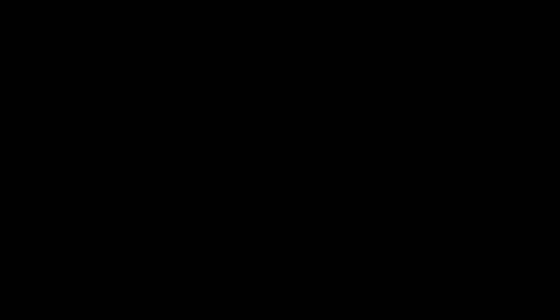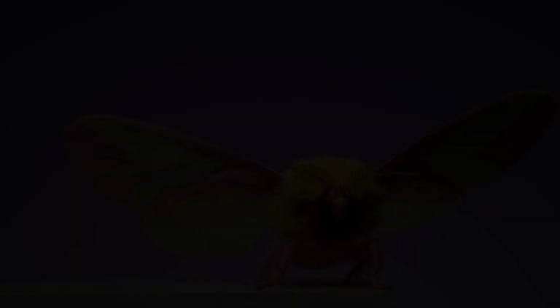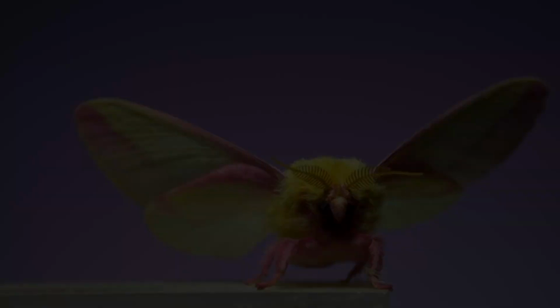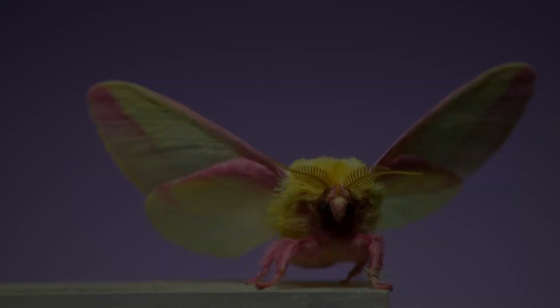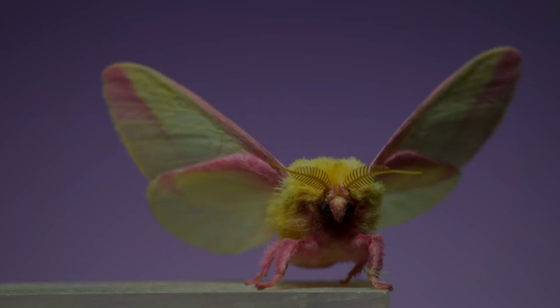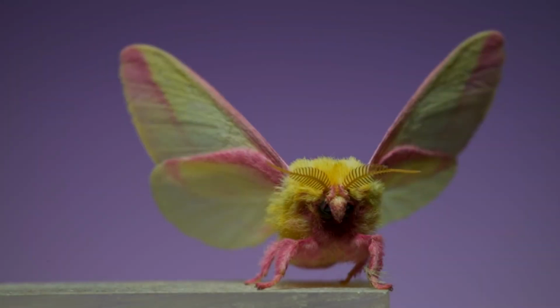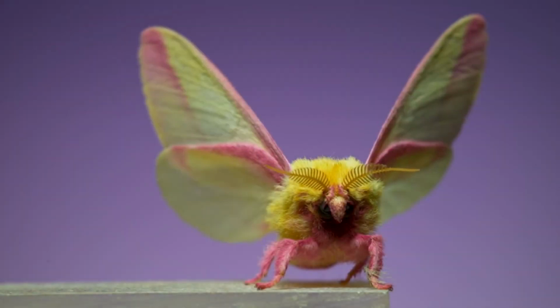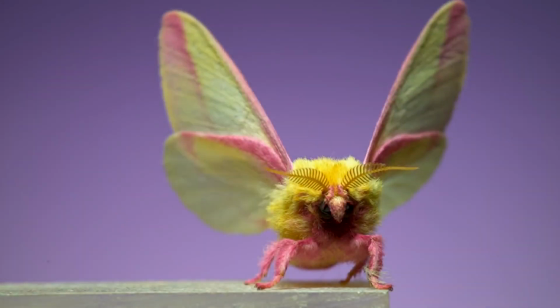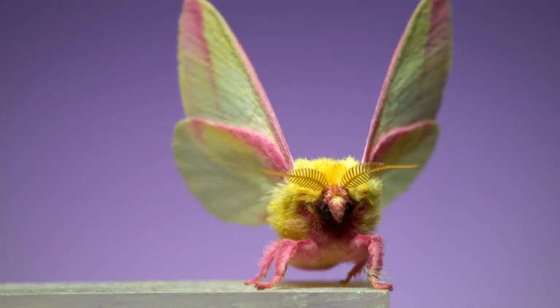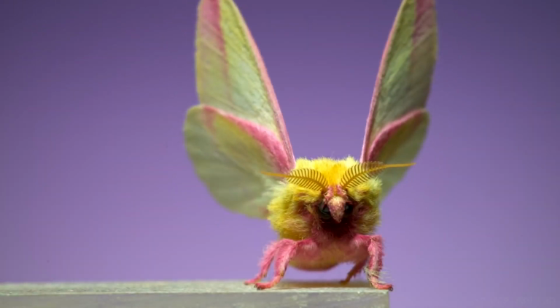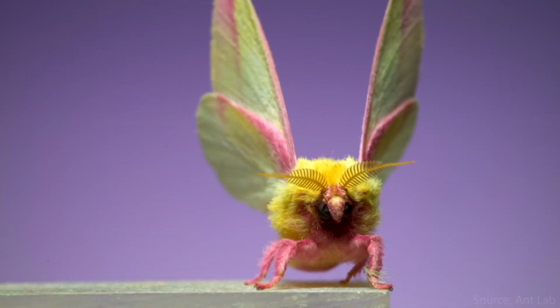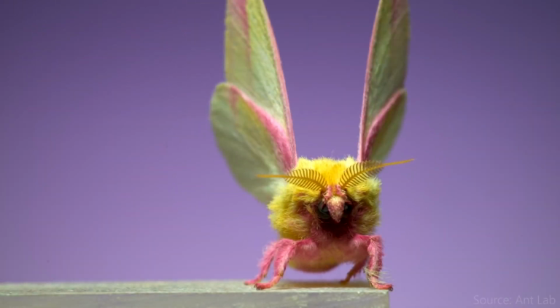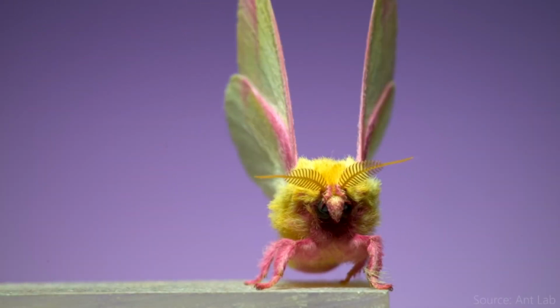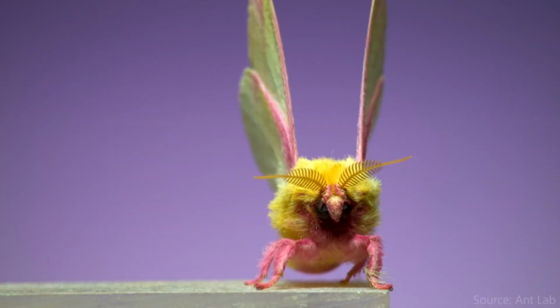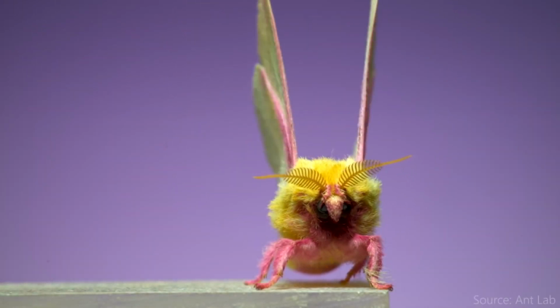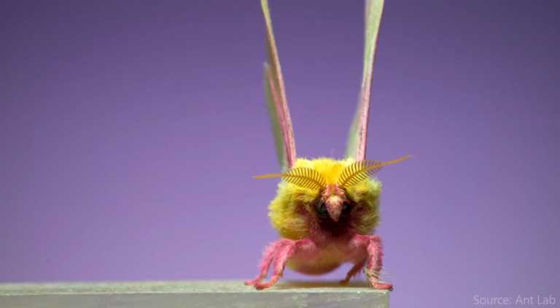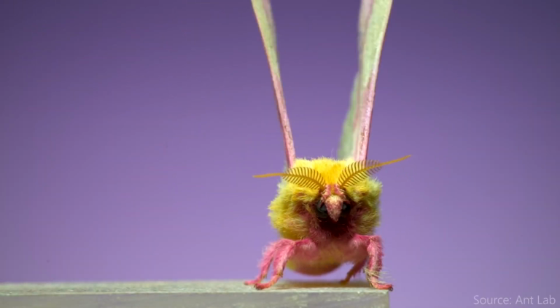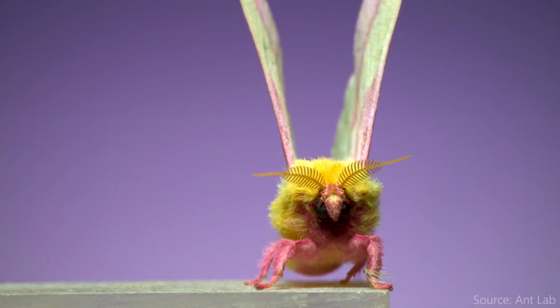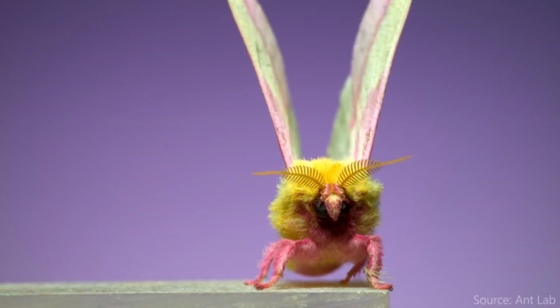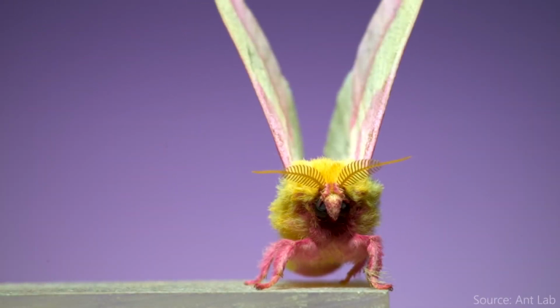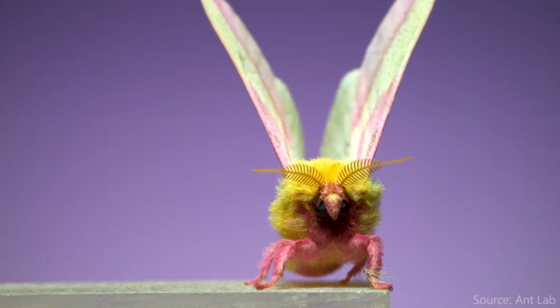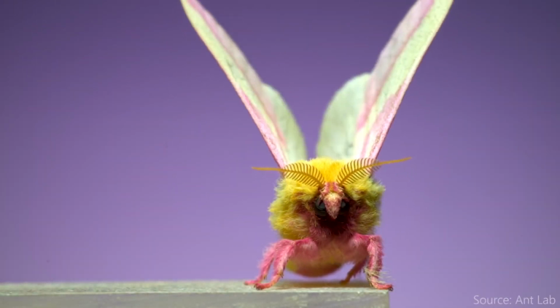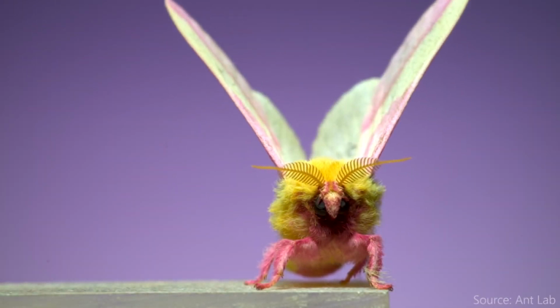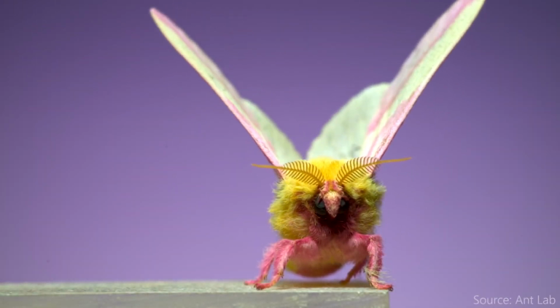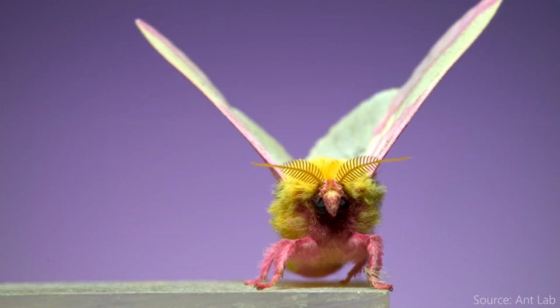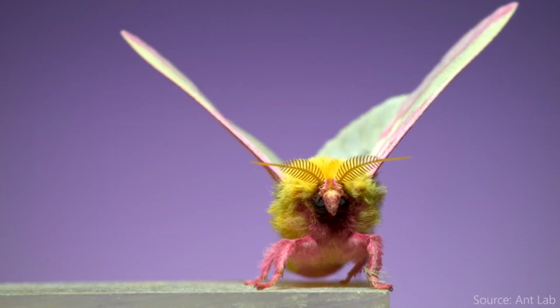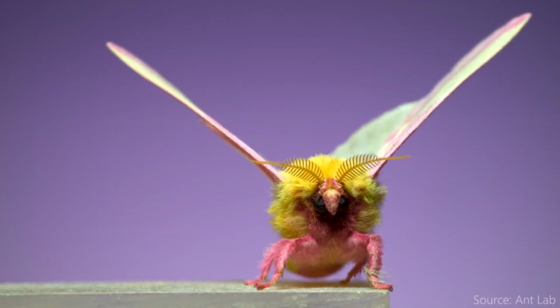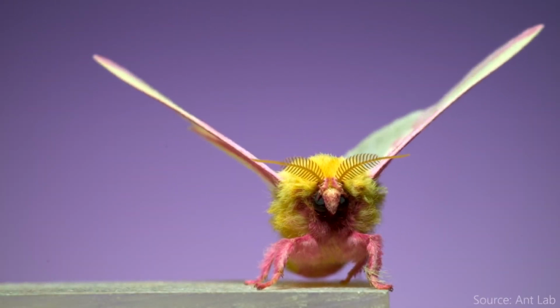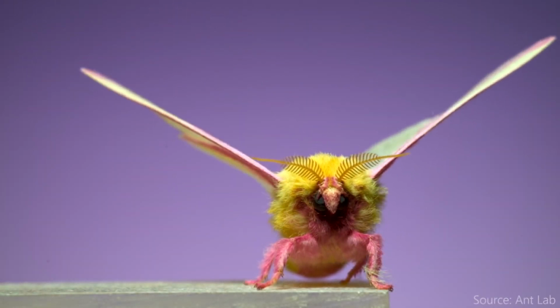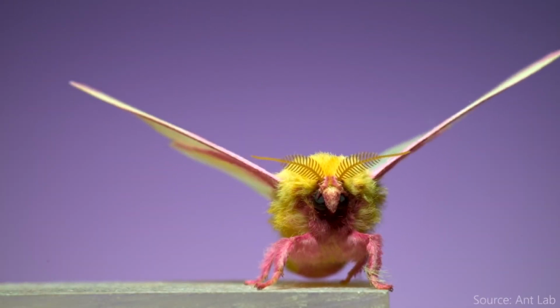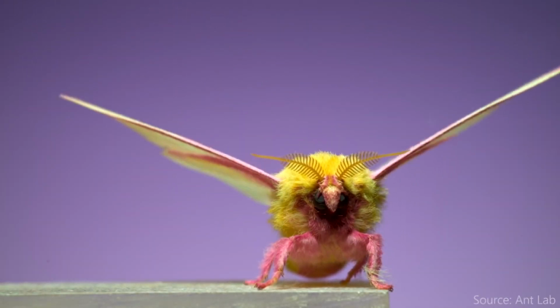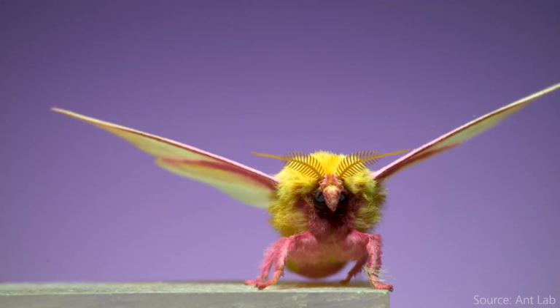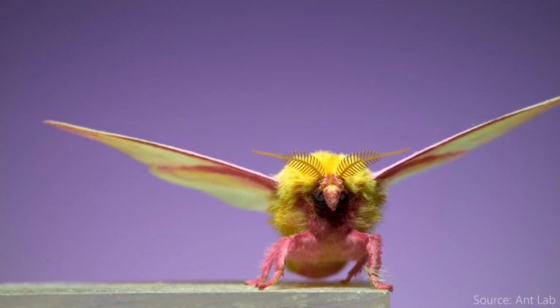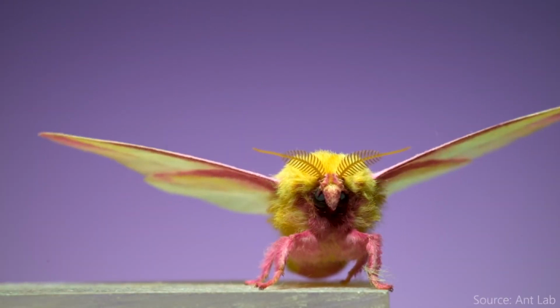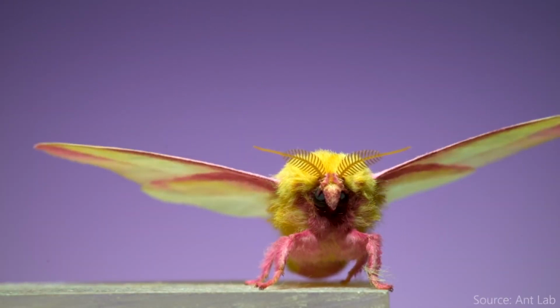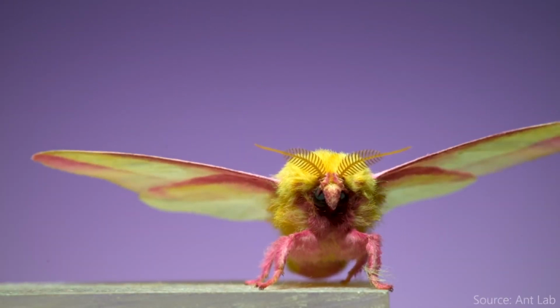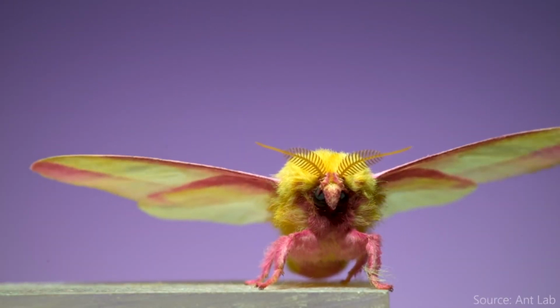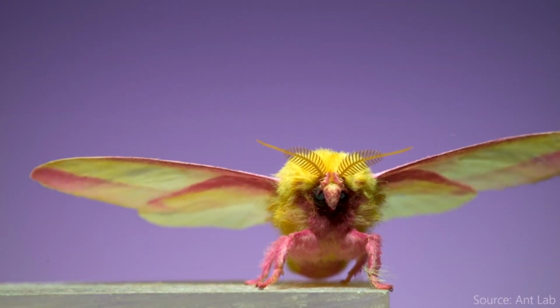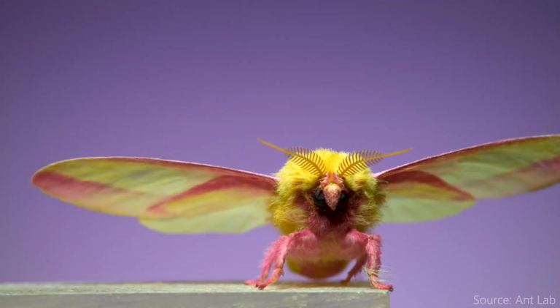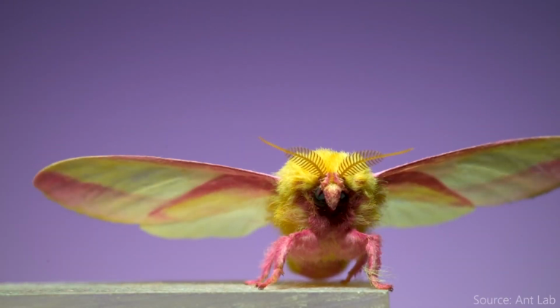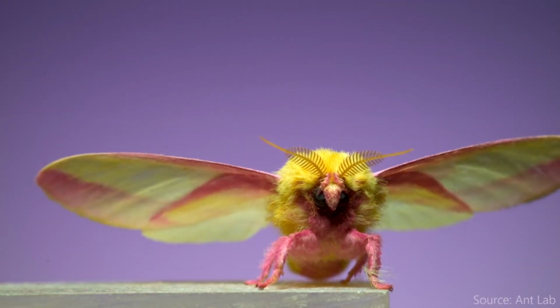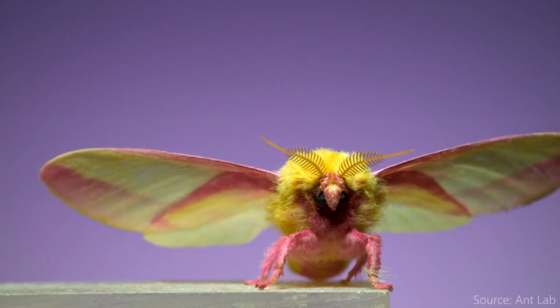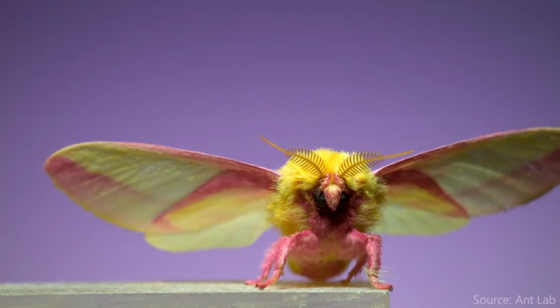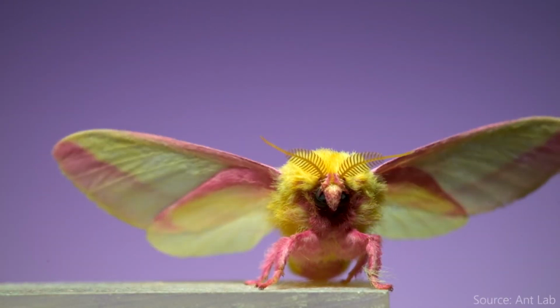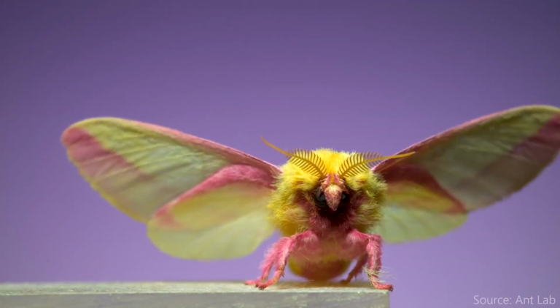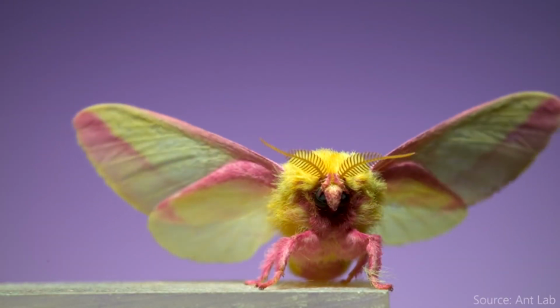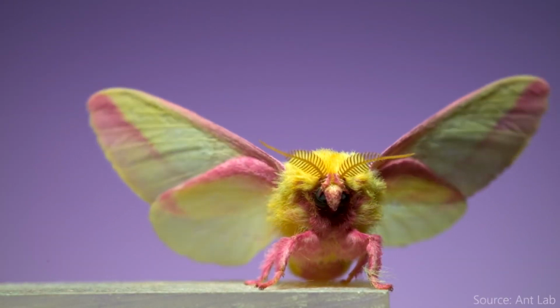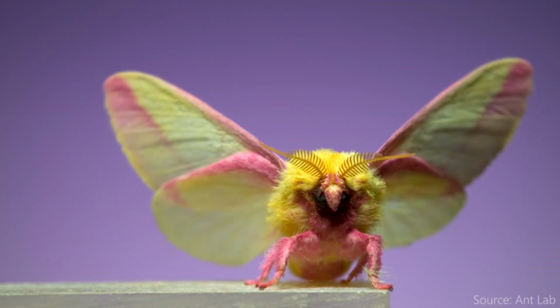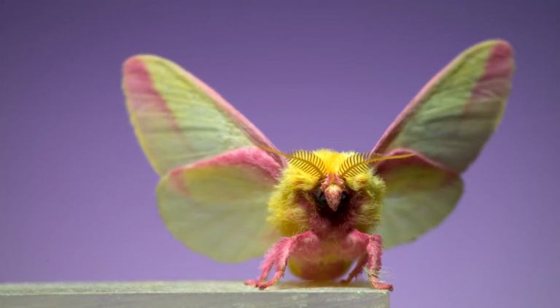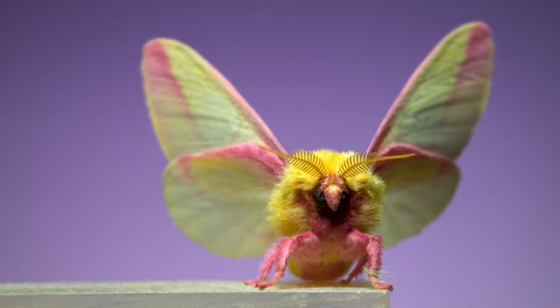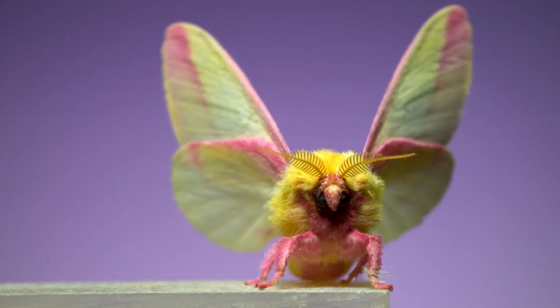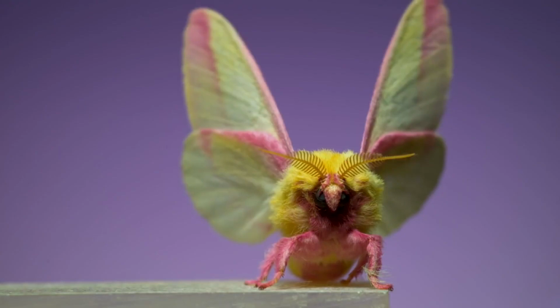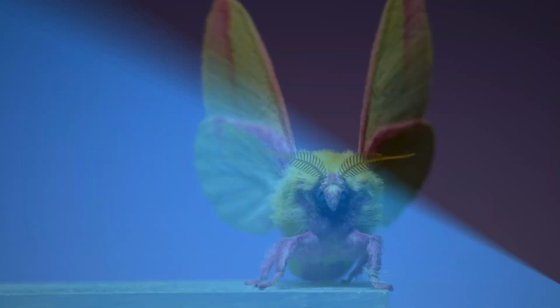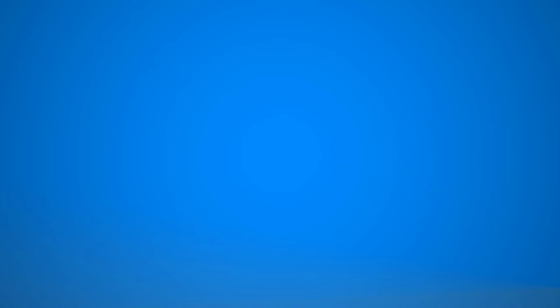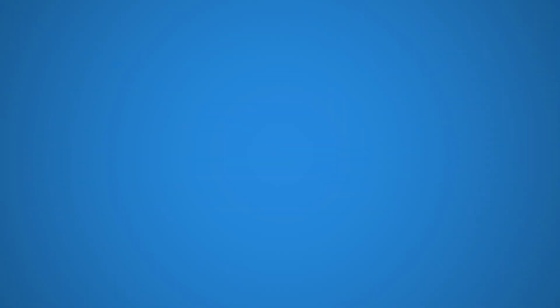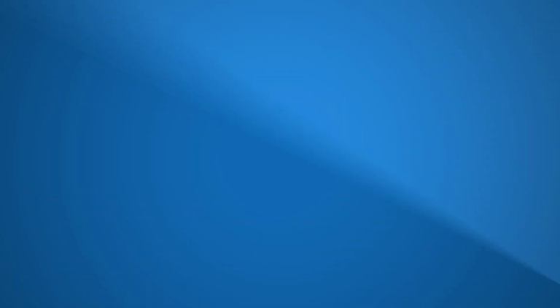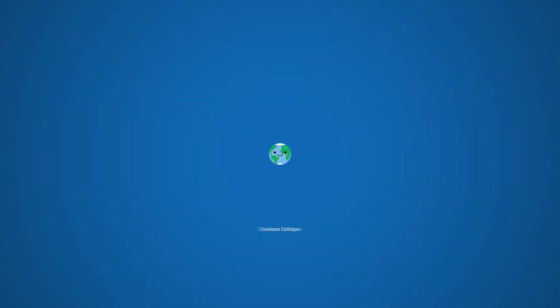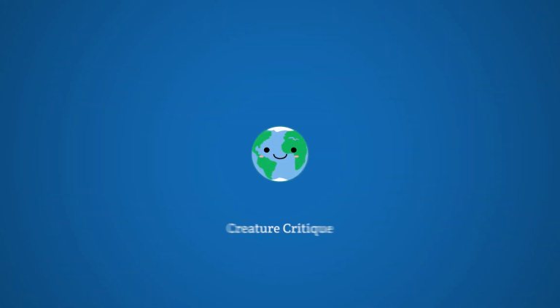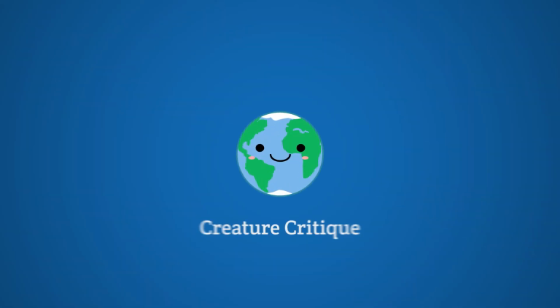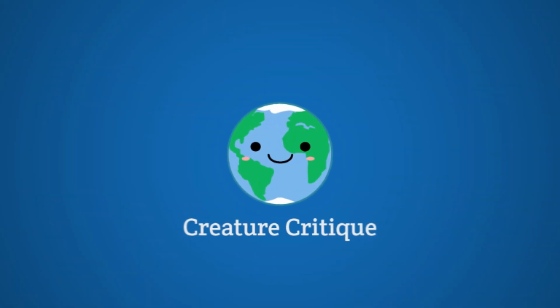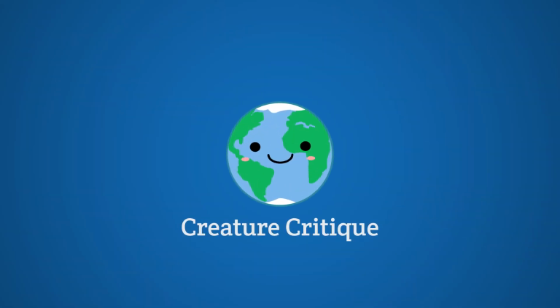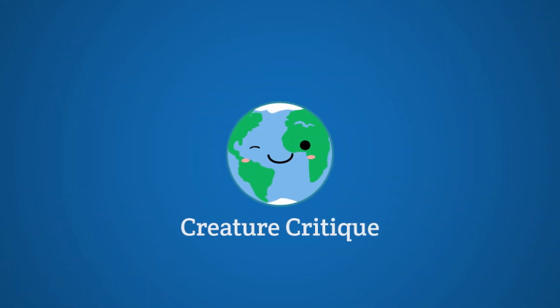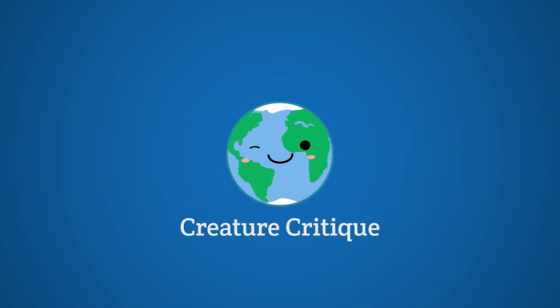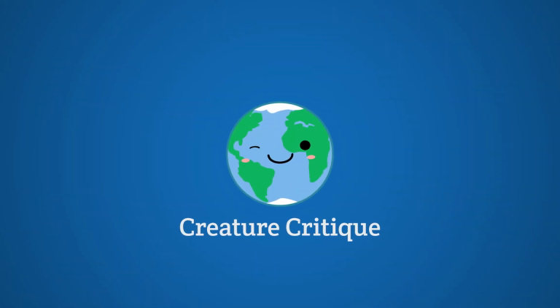The Rosy Maple Moth: a distinctly colored but well-camouflaged fuzzy girl. Let's critique this freak.